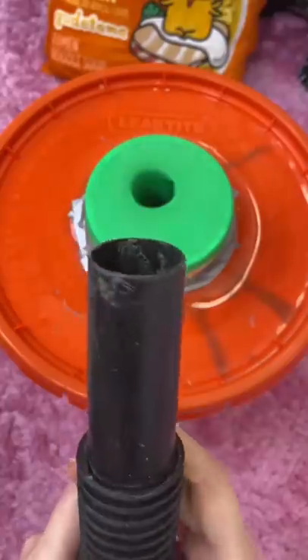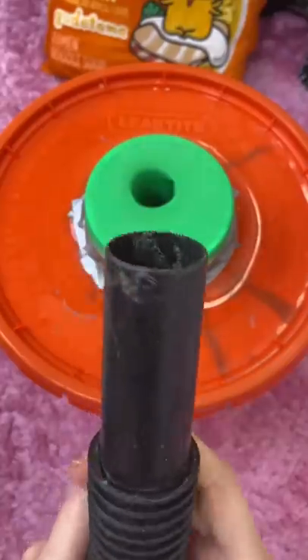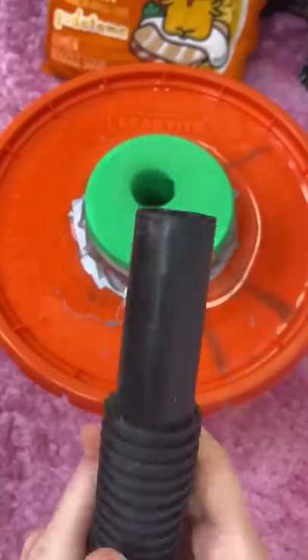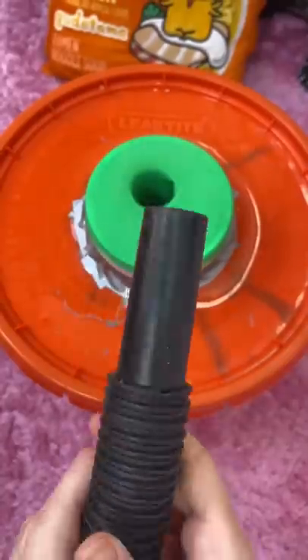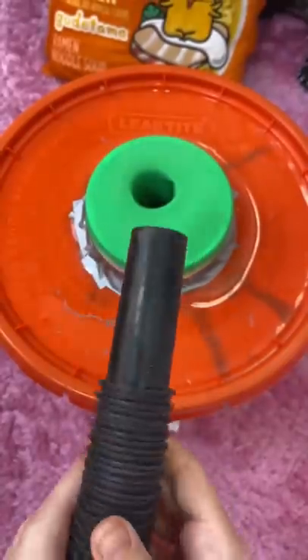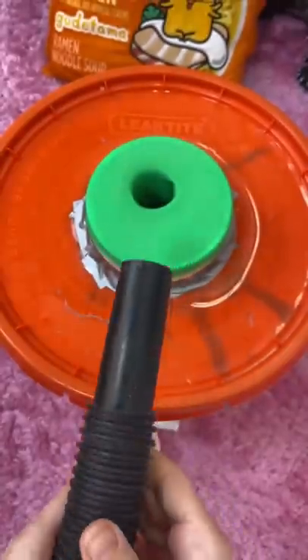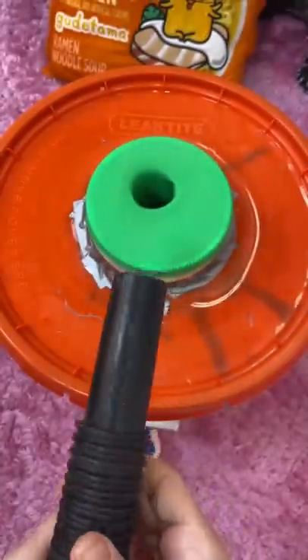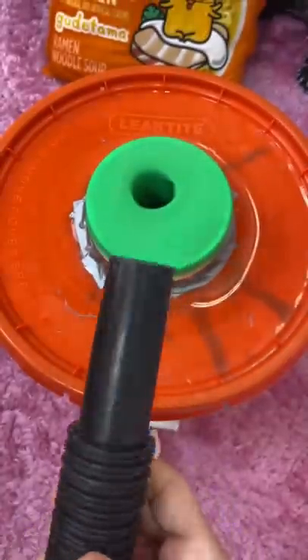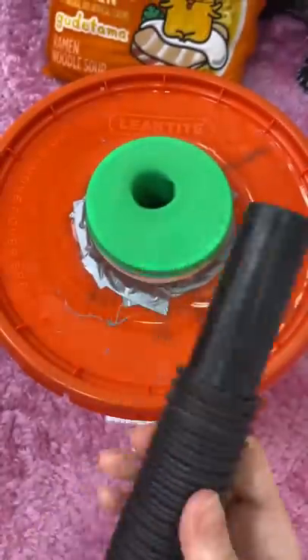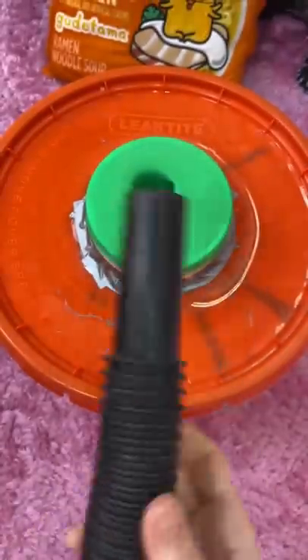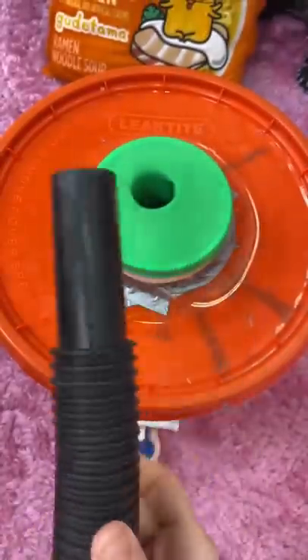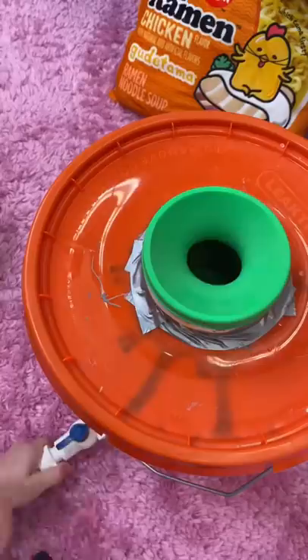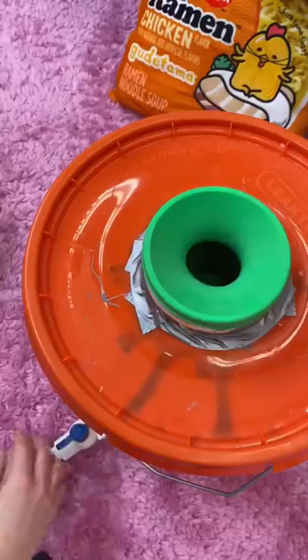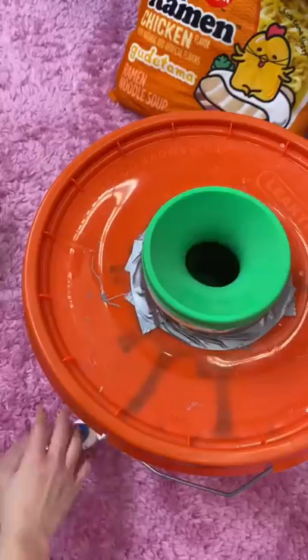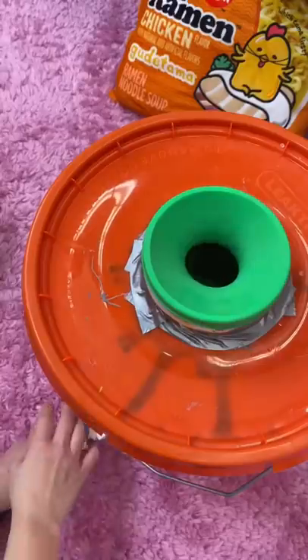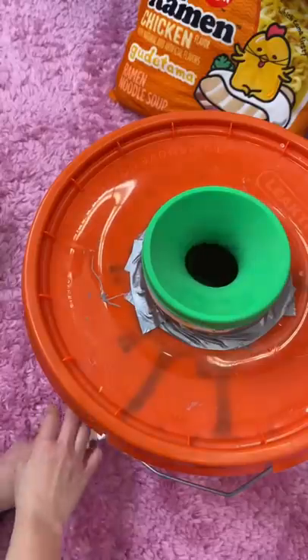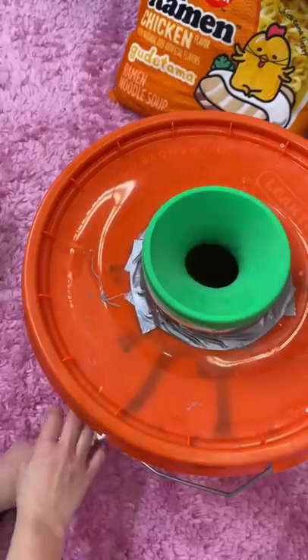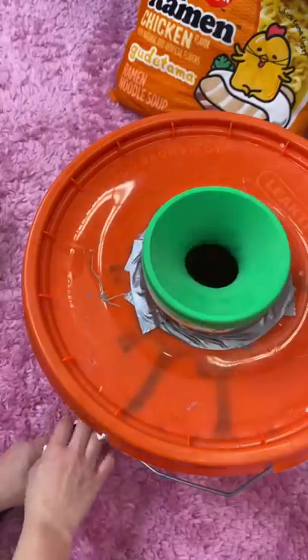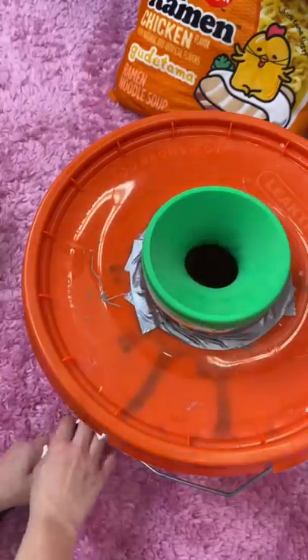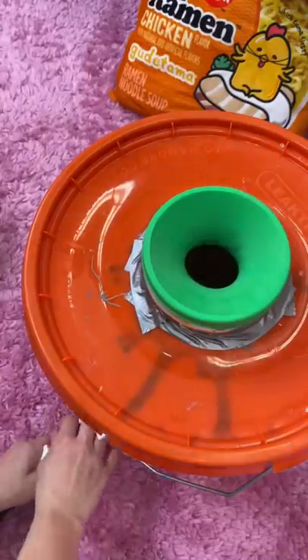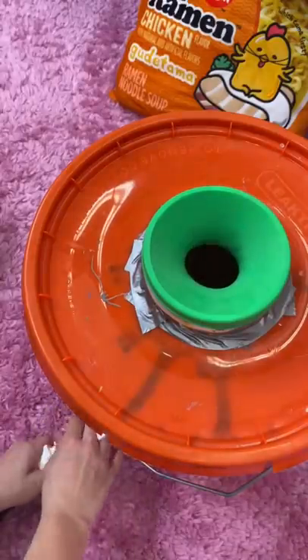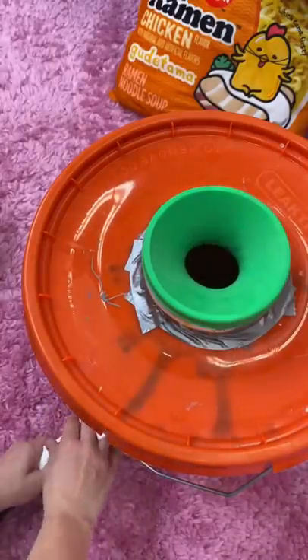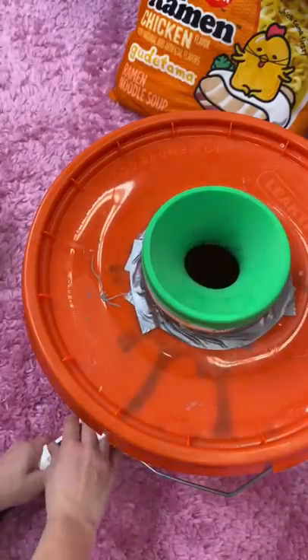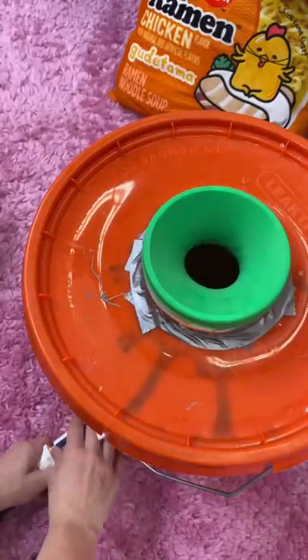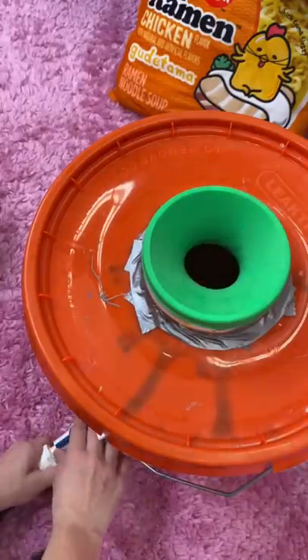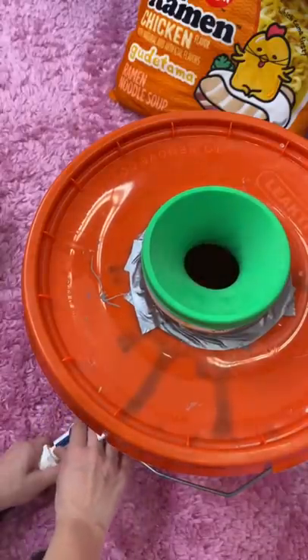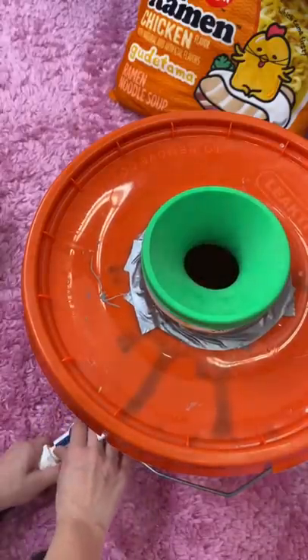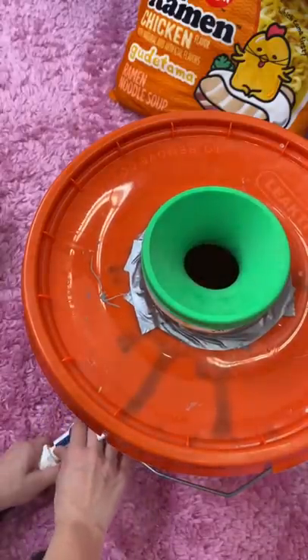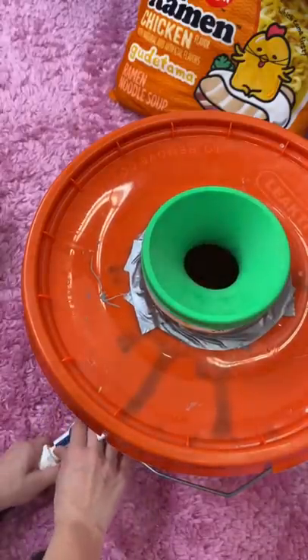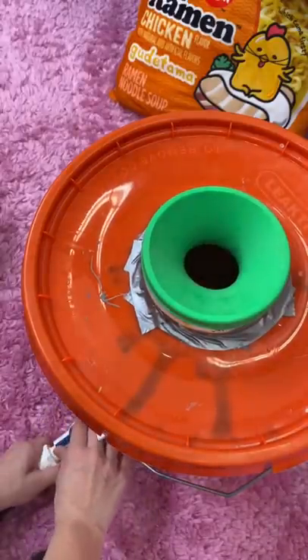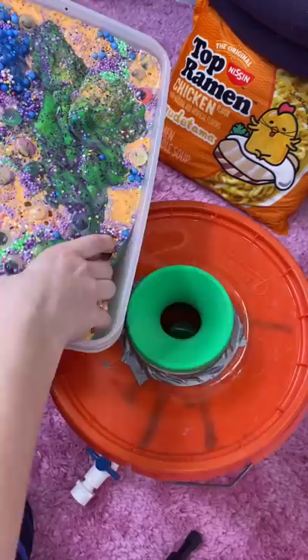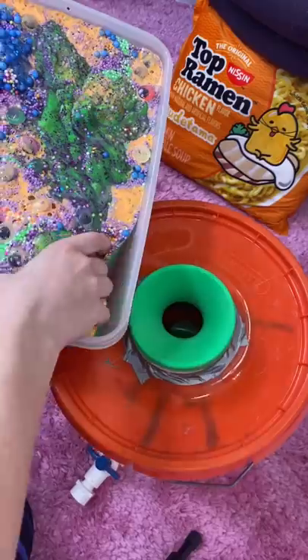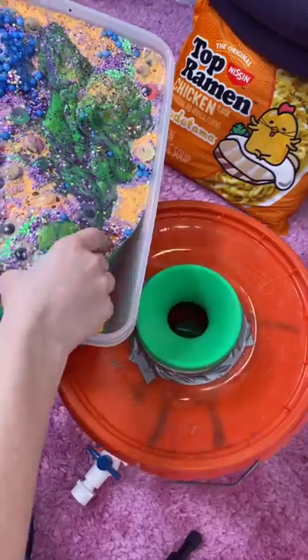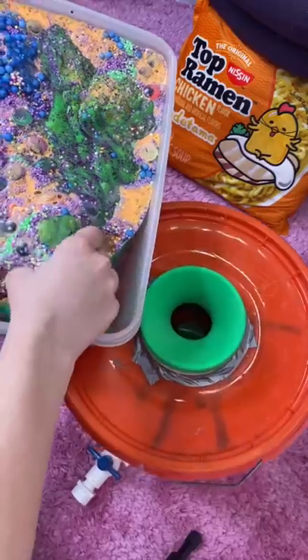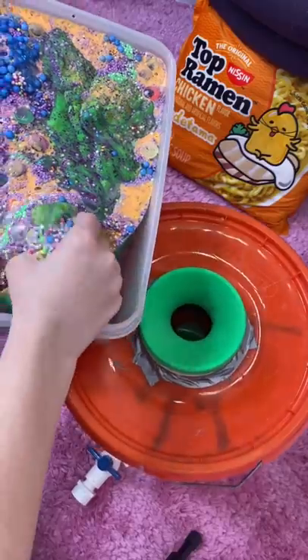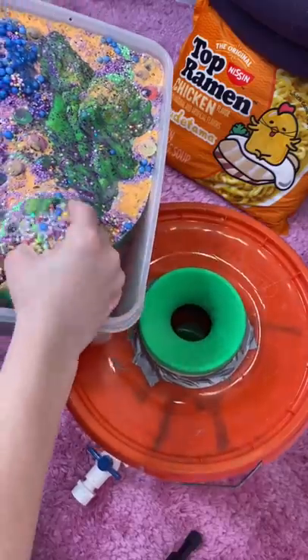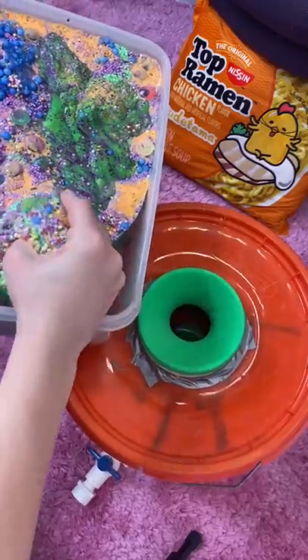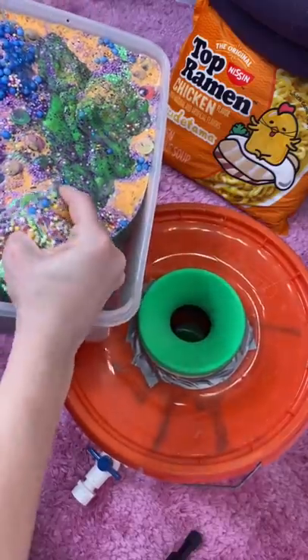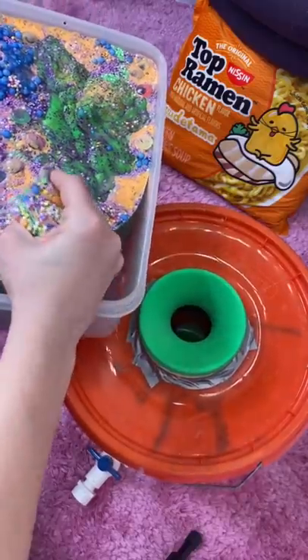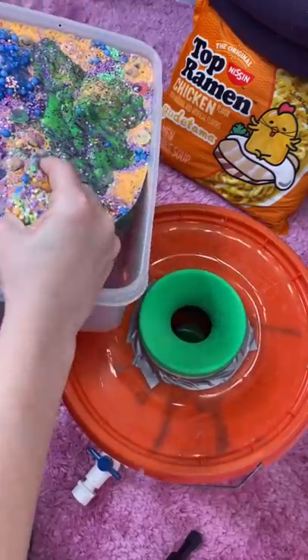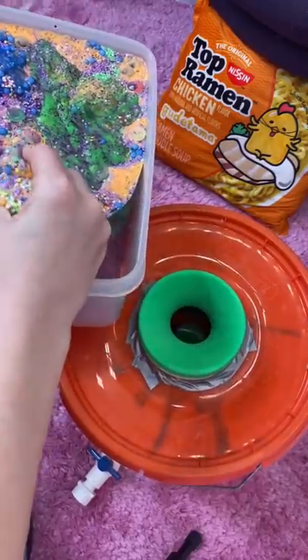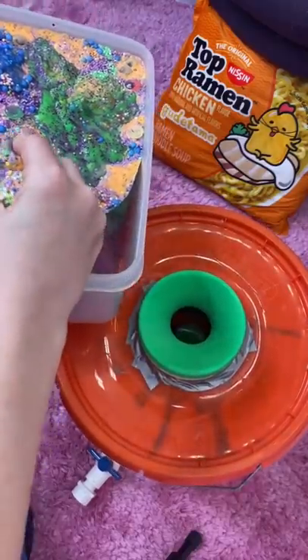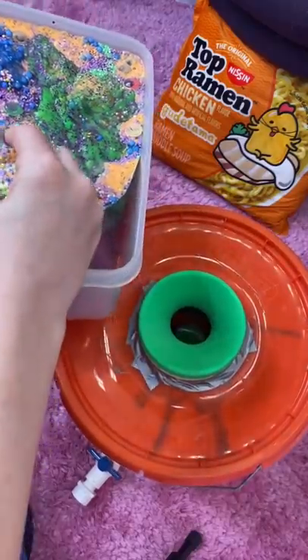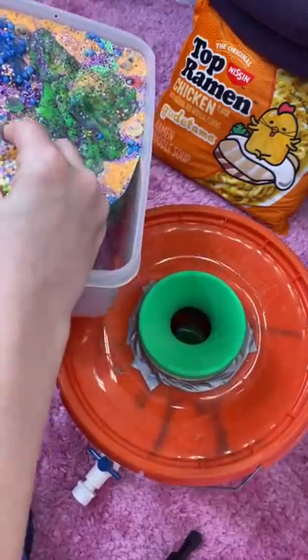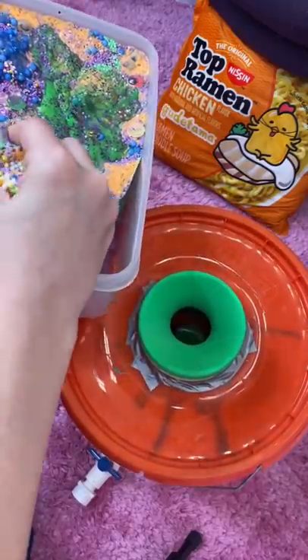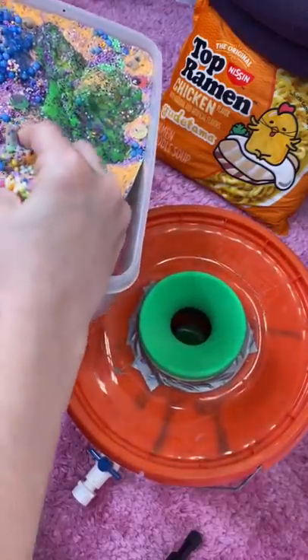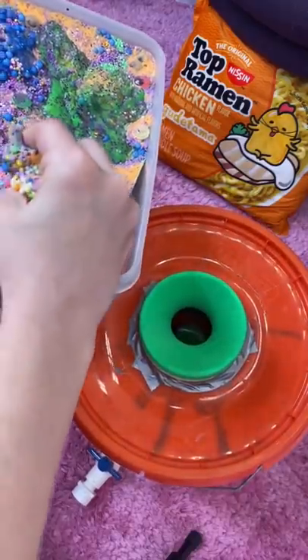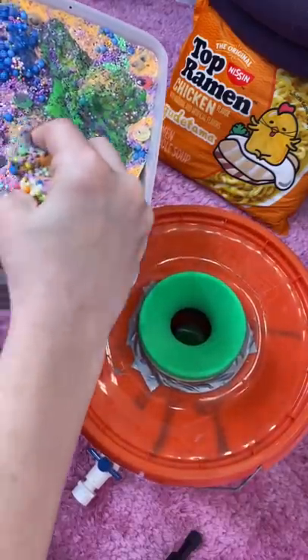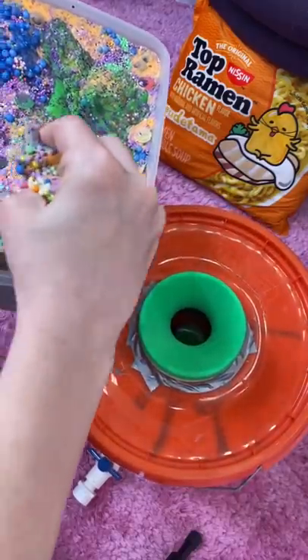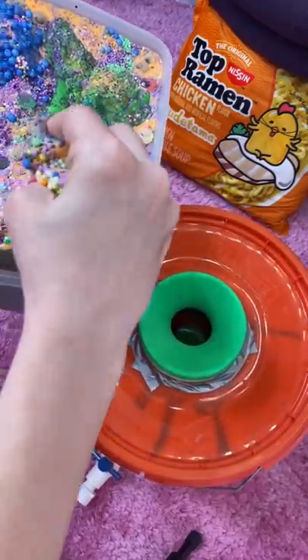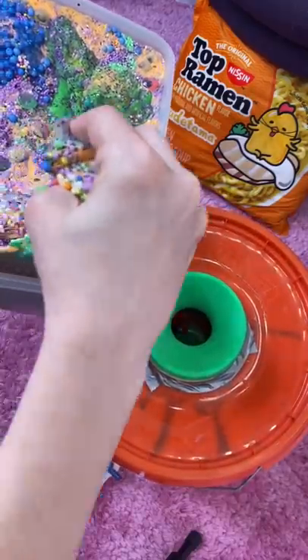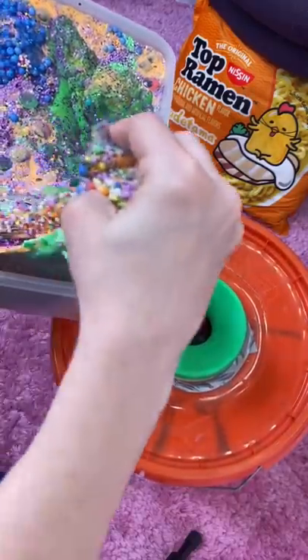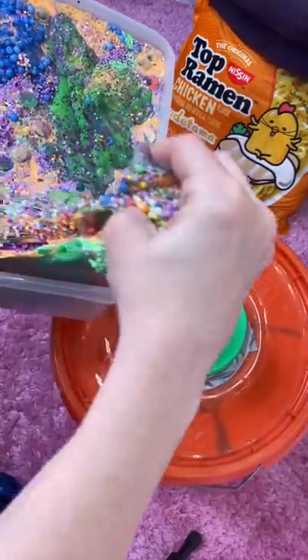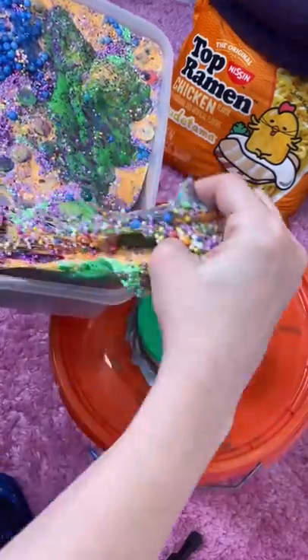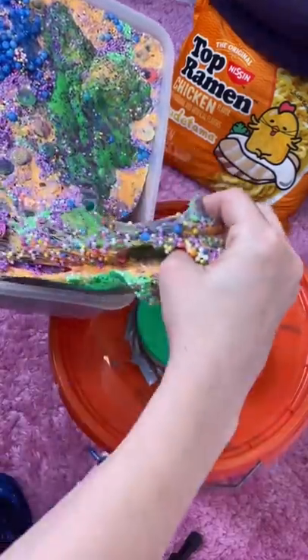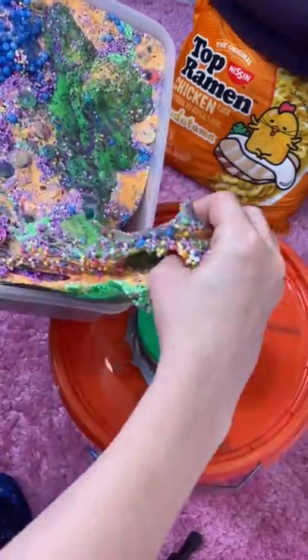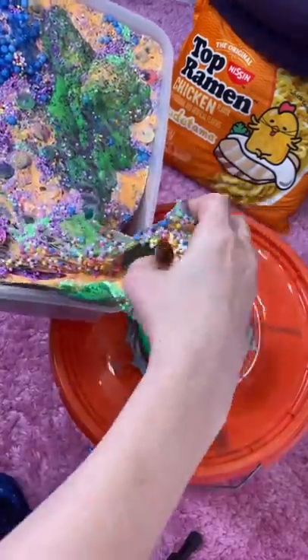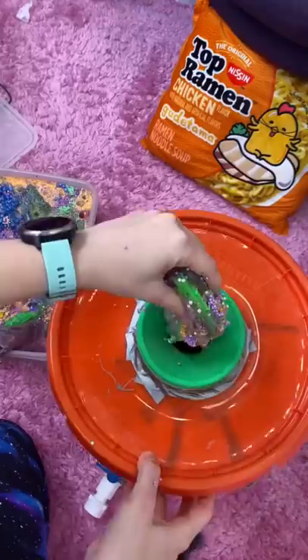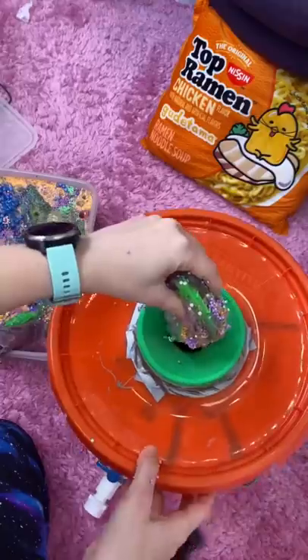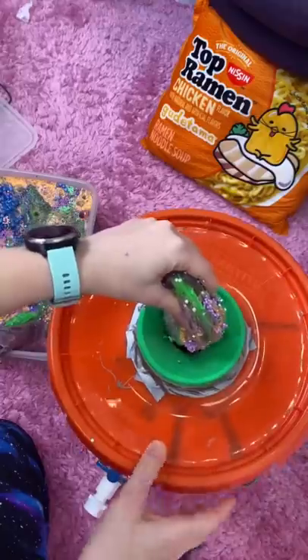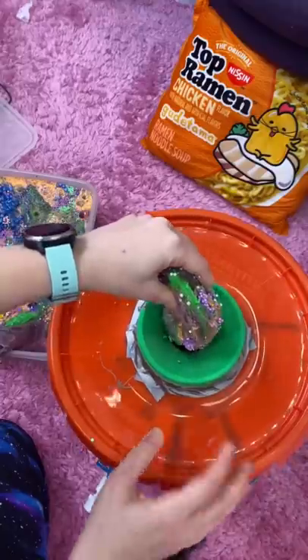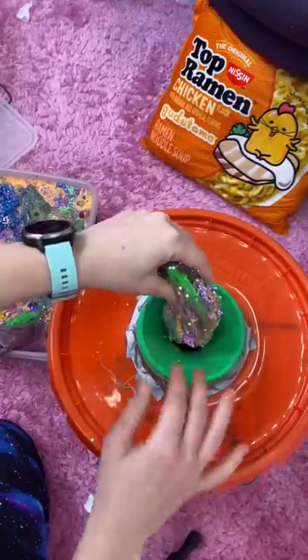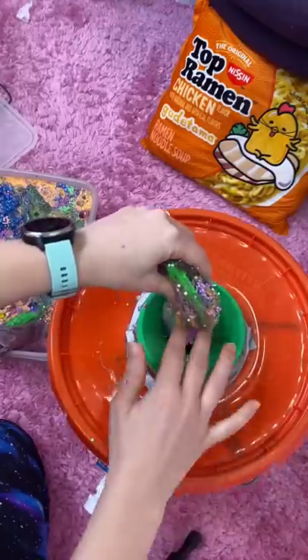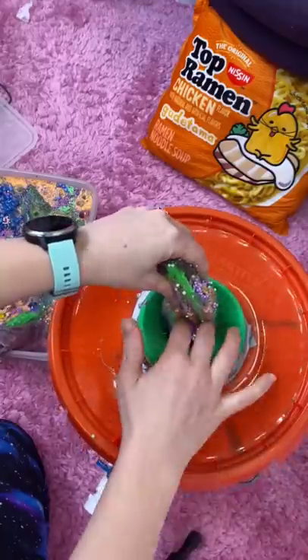For this, I need my vacuum hose, and we gotta suck all the air out of the big old thing. And then I'm gonna start putting in the slime smoothie.